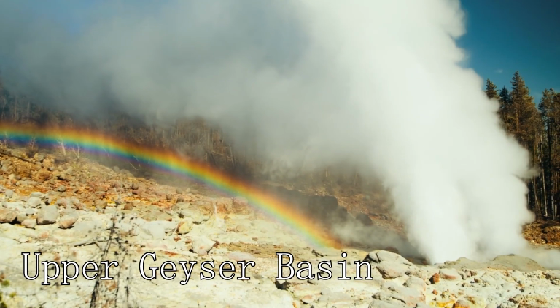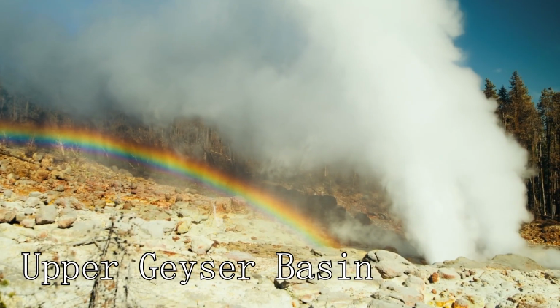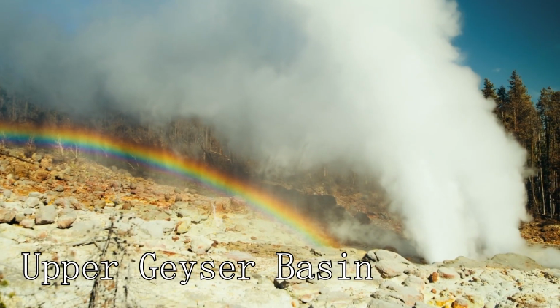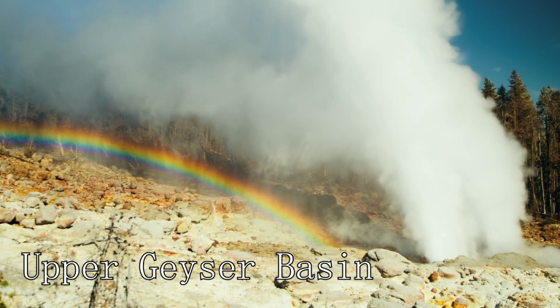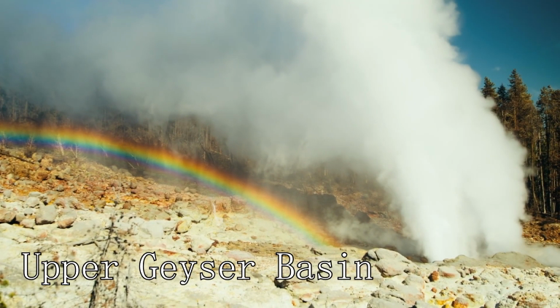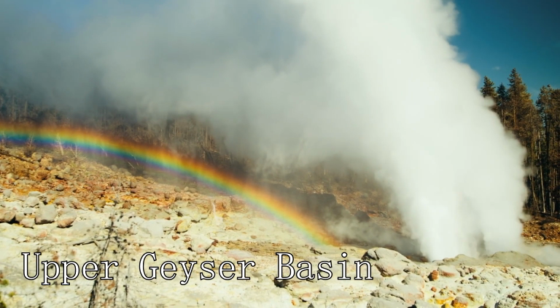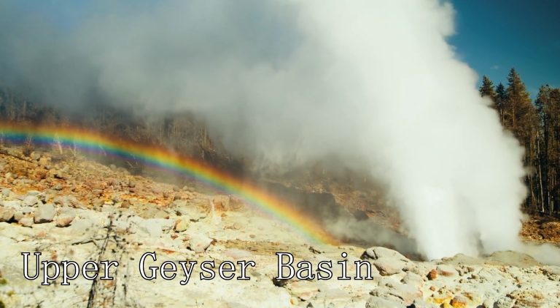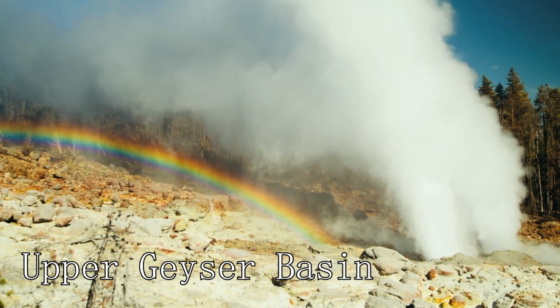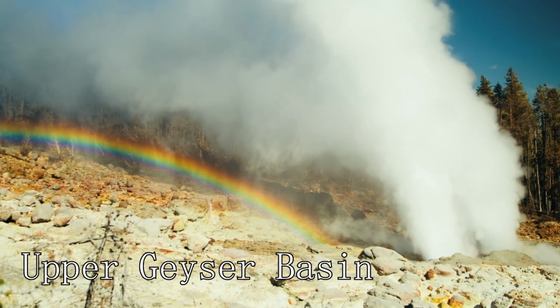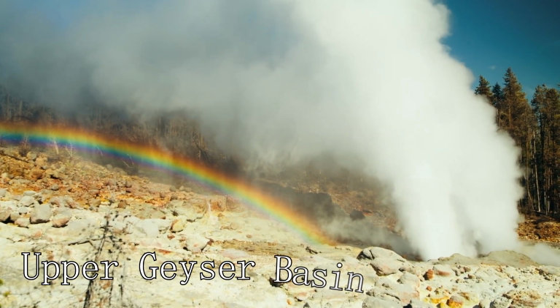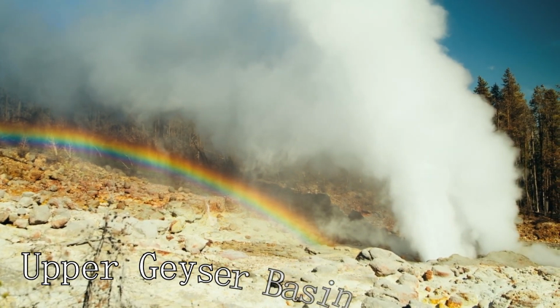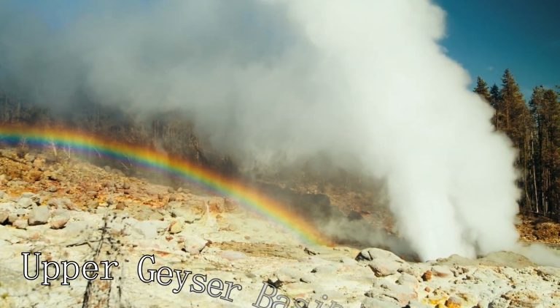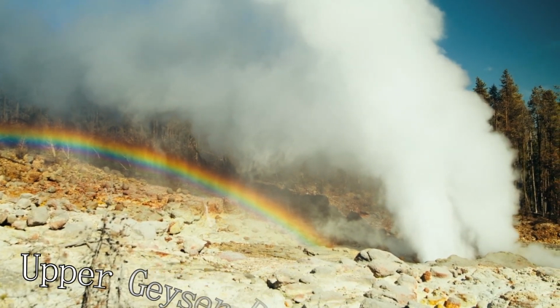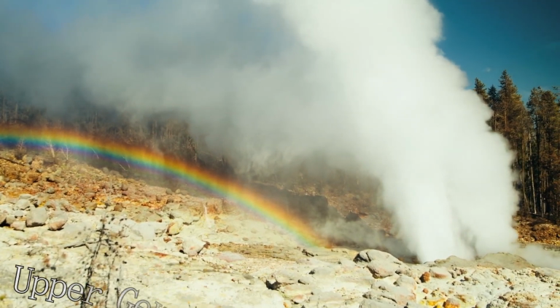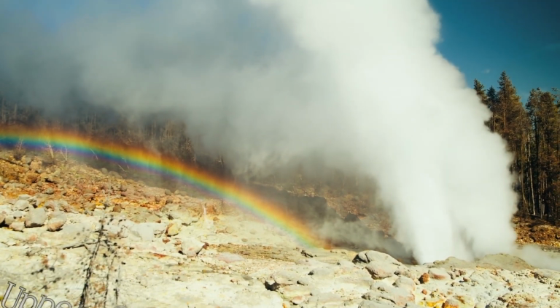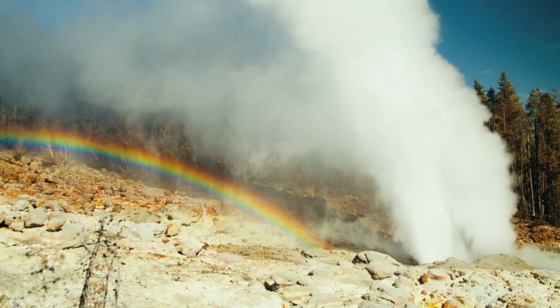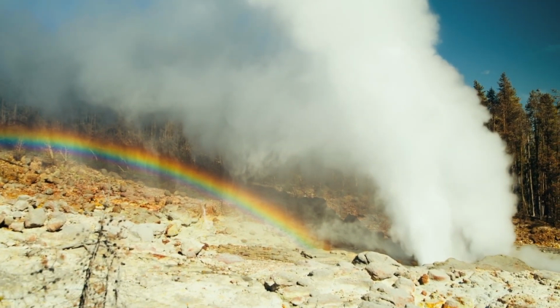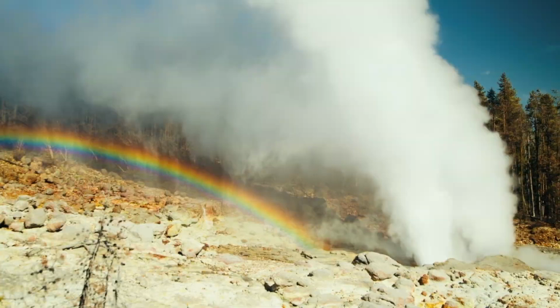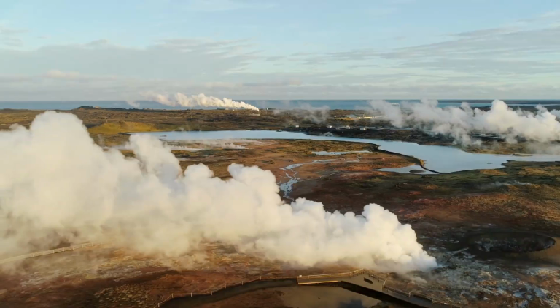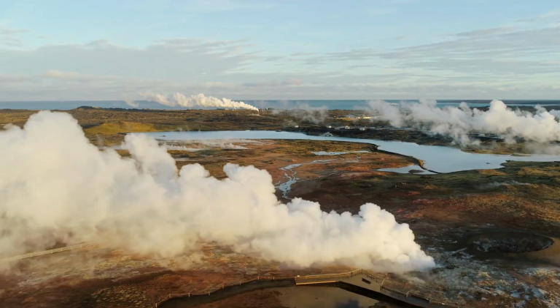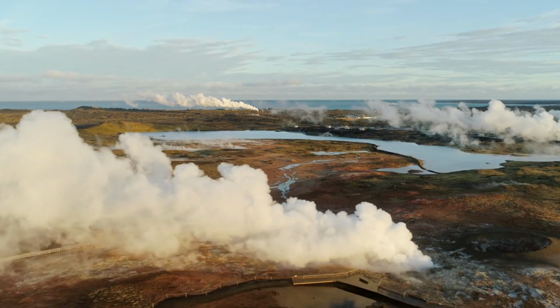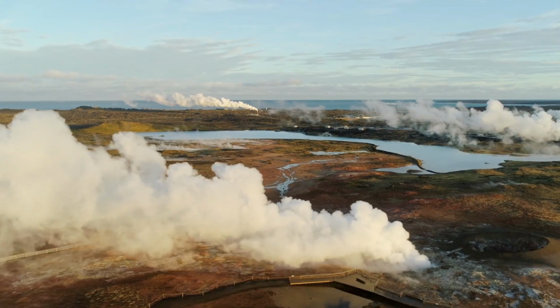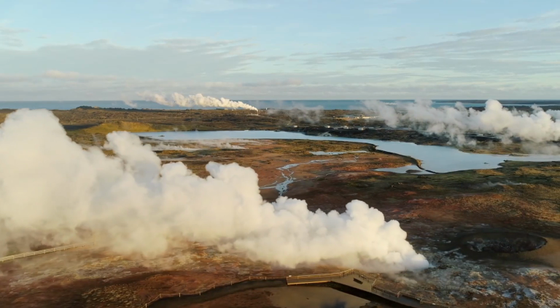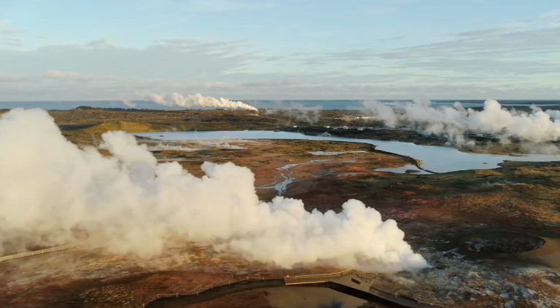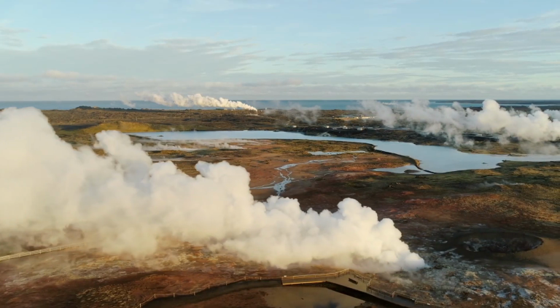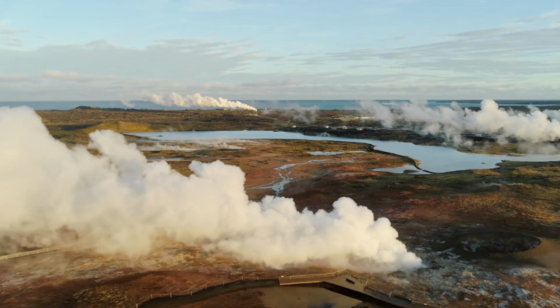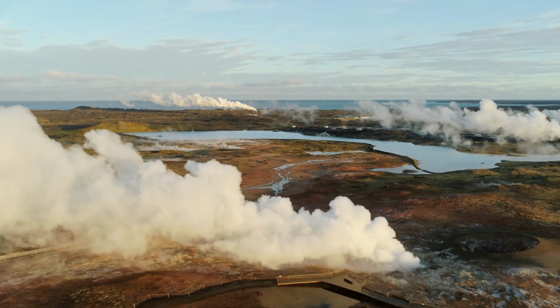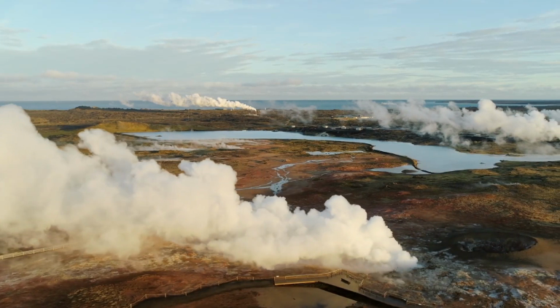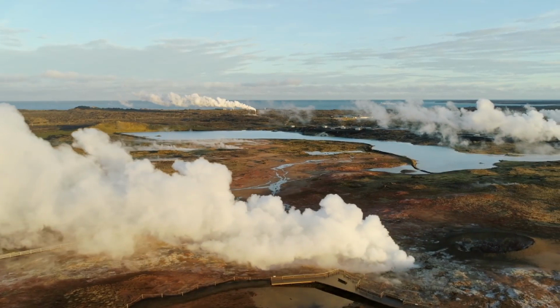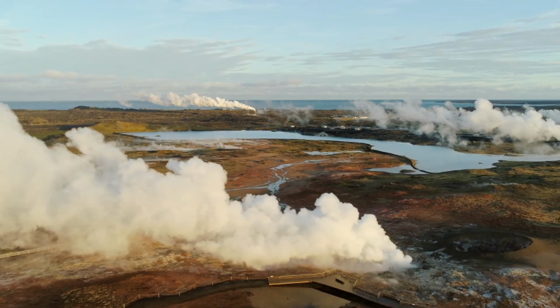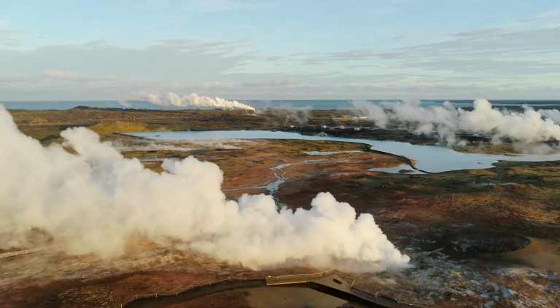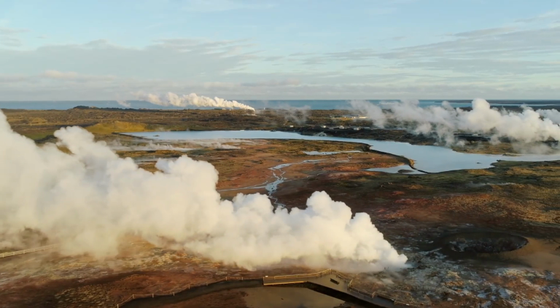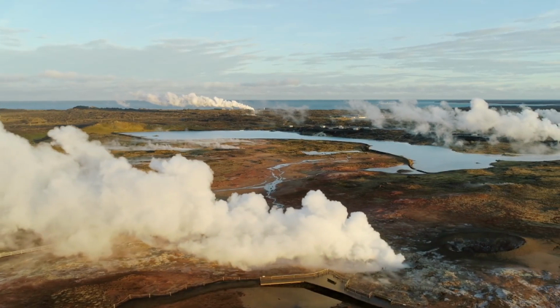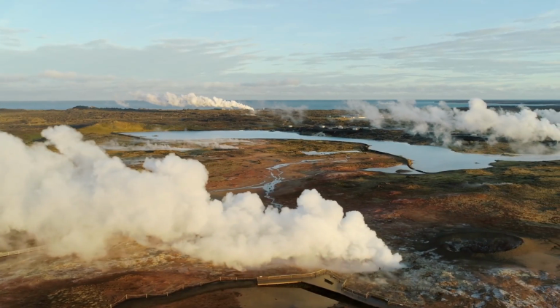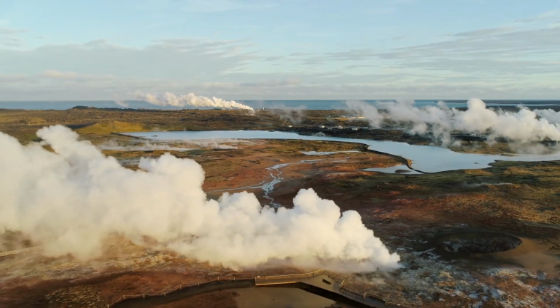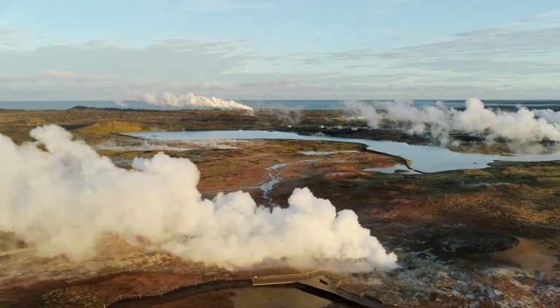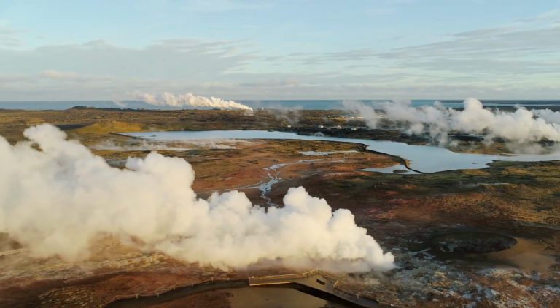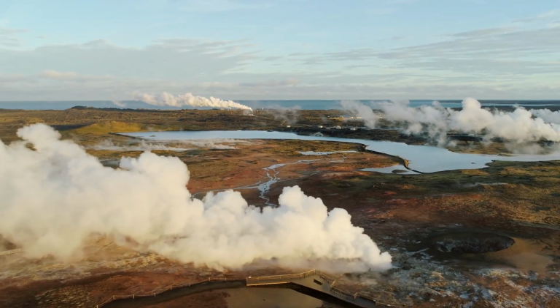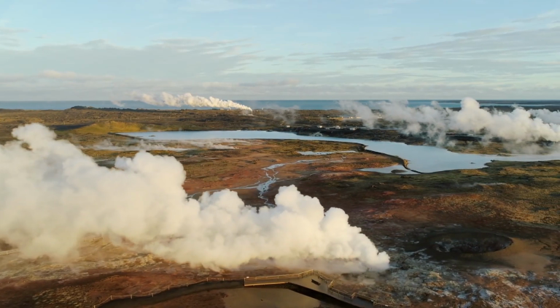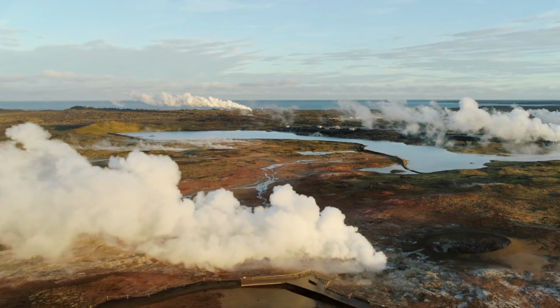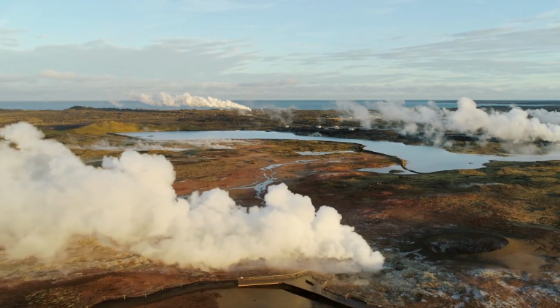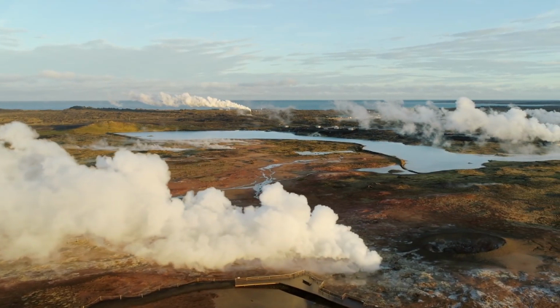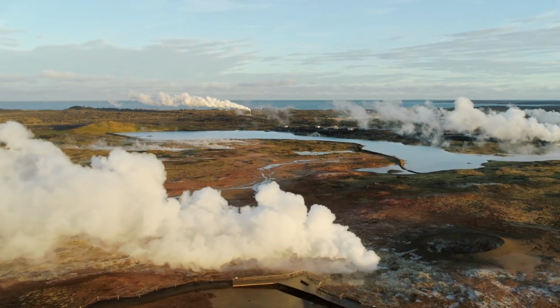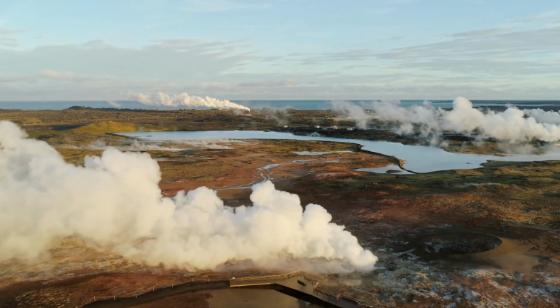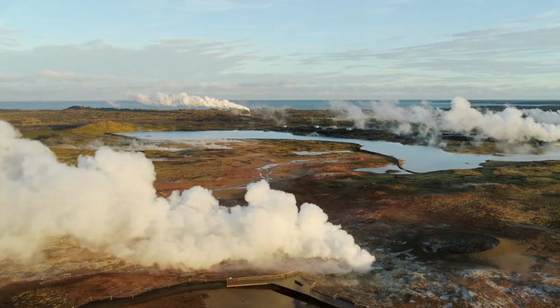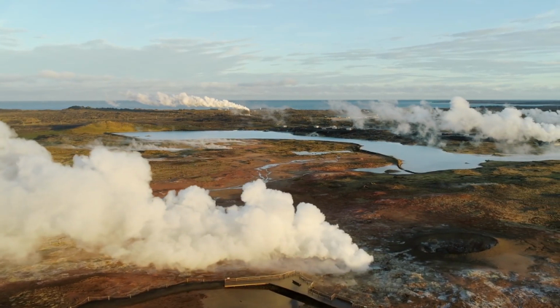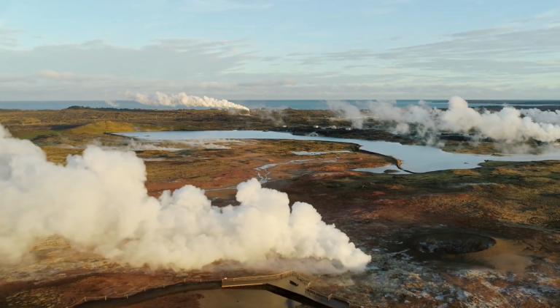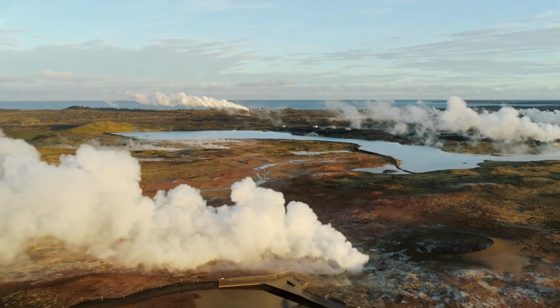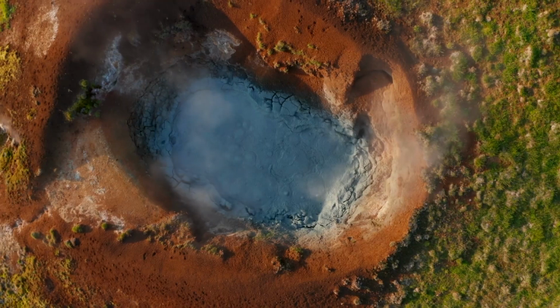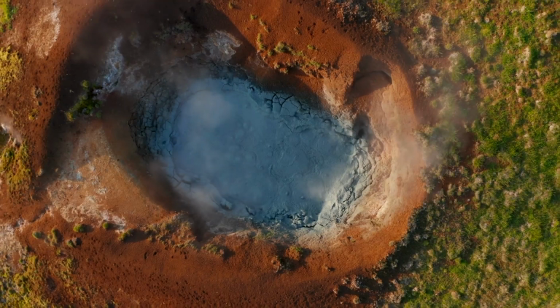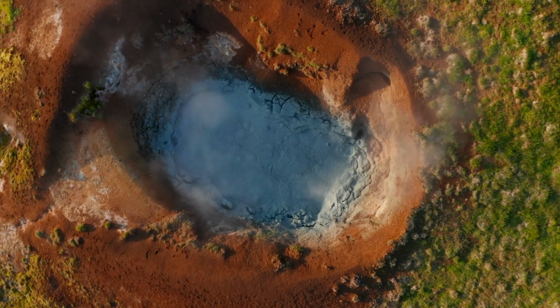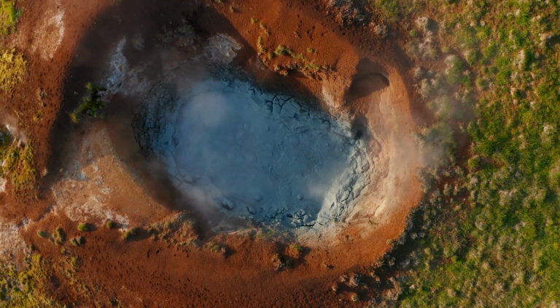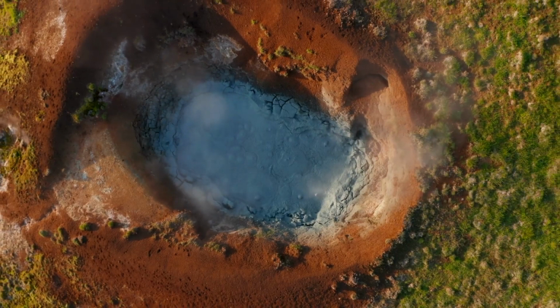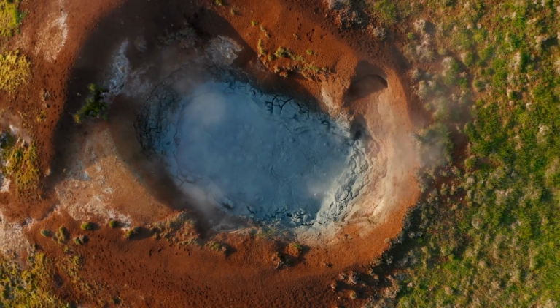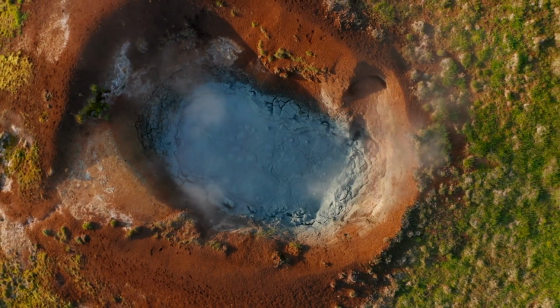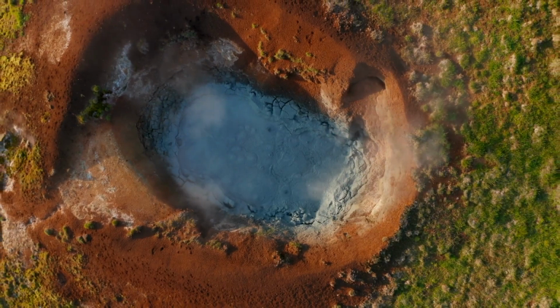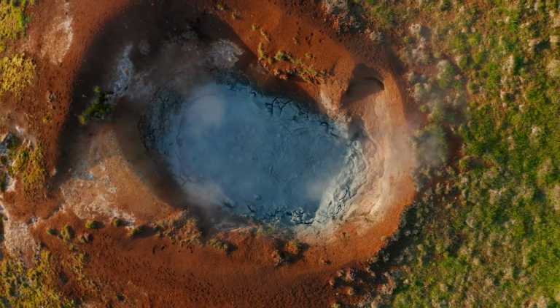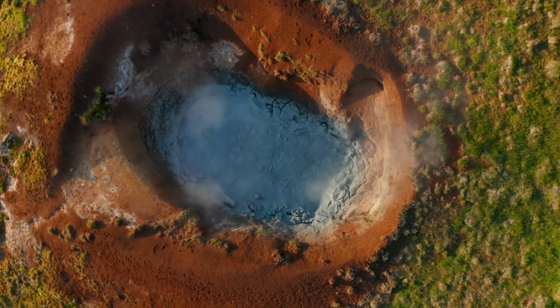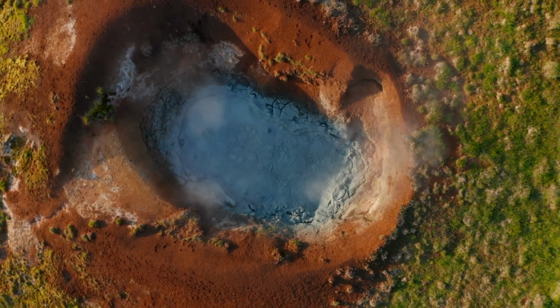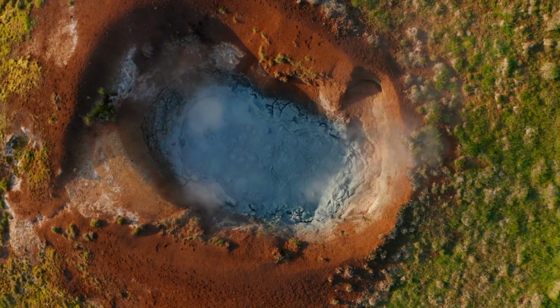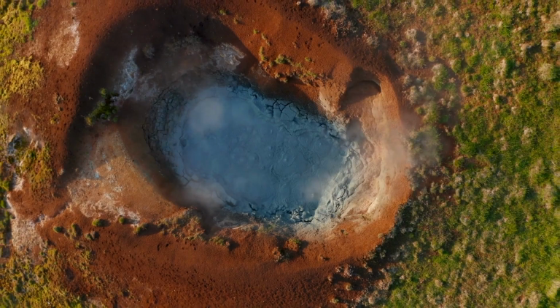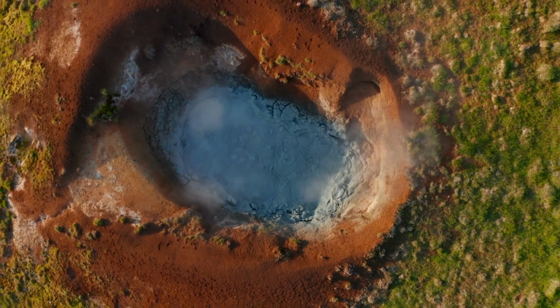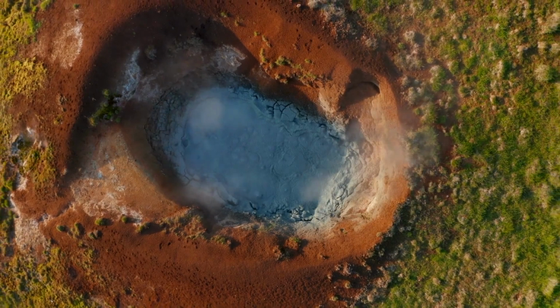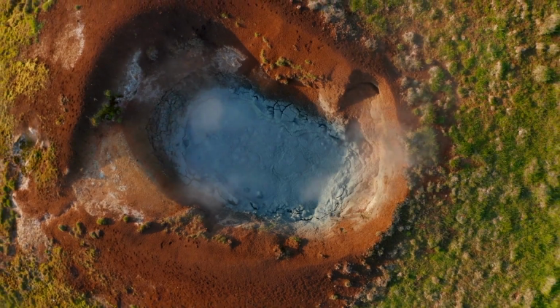At number eleven, we have the Upper Geyser Basin. This area is home to the largest concentration of geysers in the world, including the famous Old Faithful.